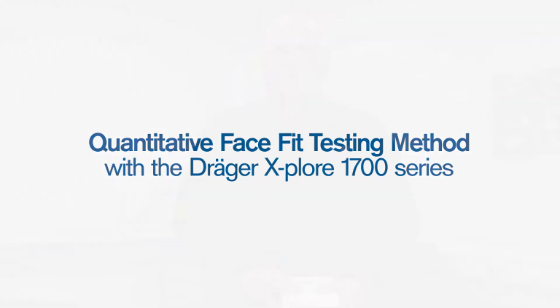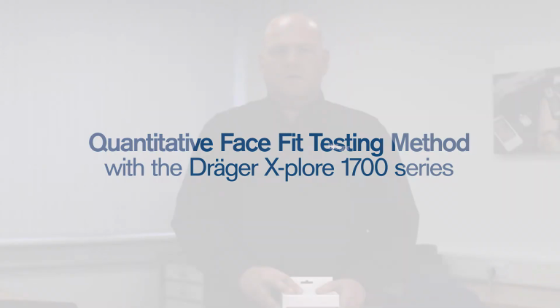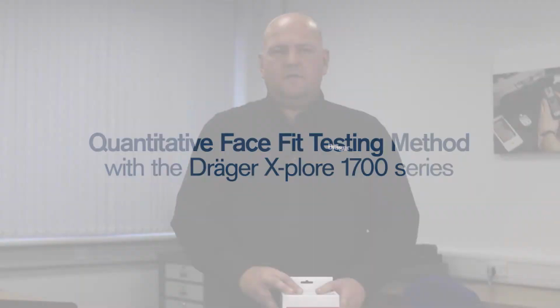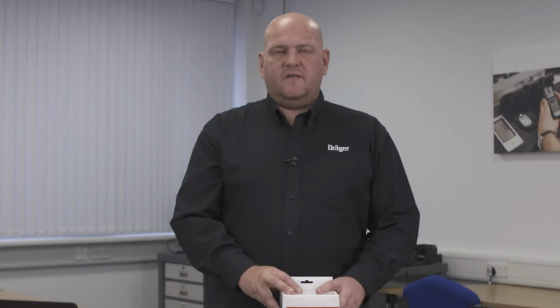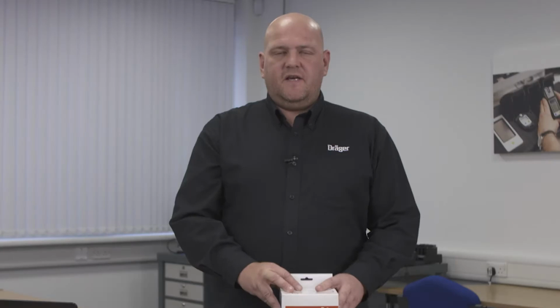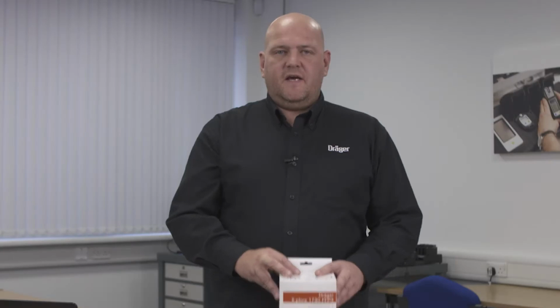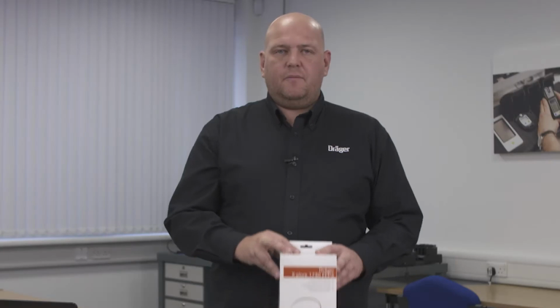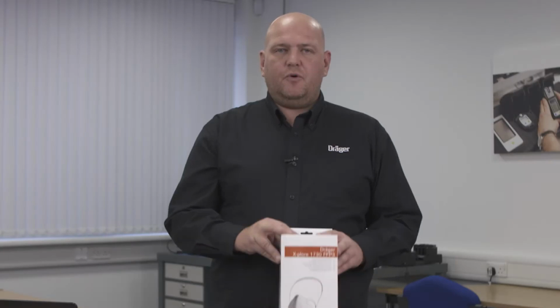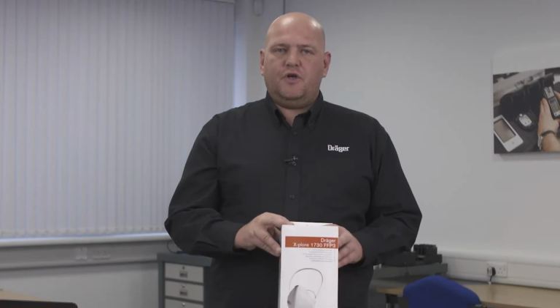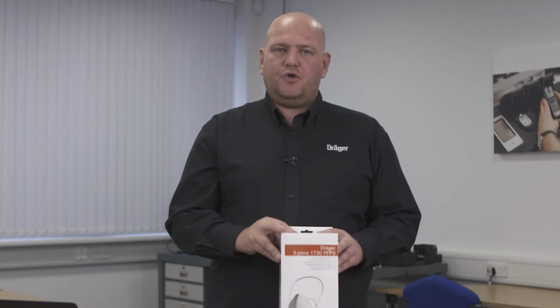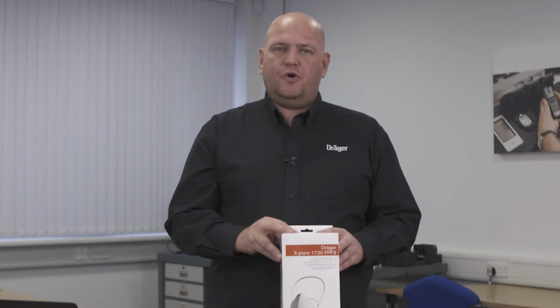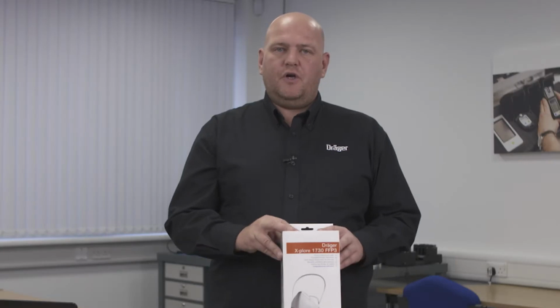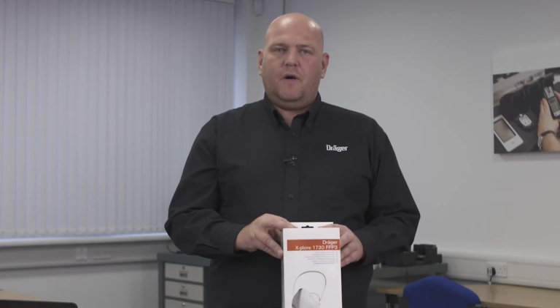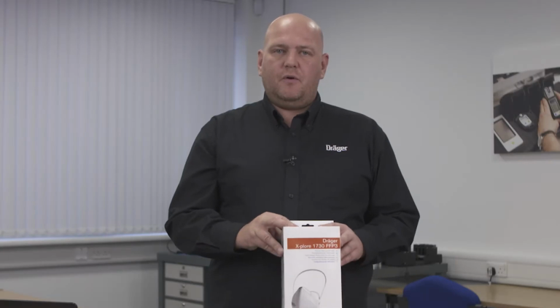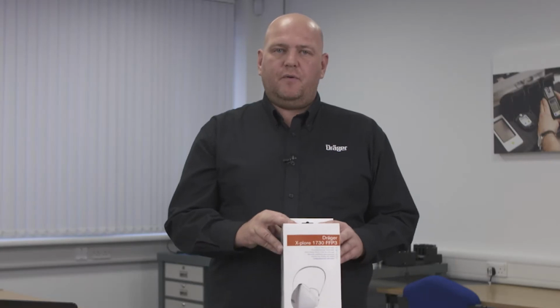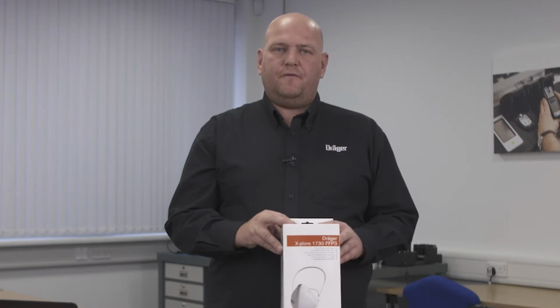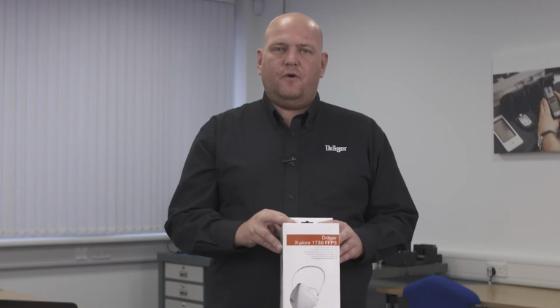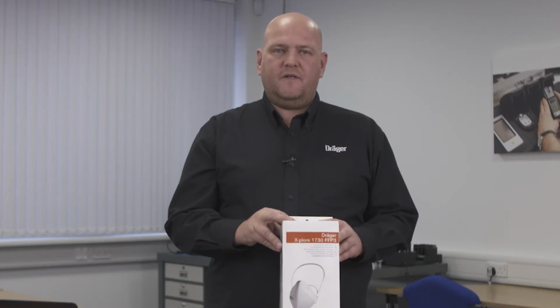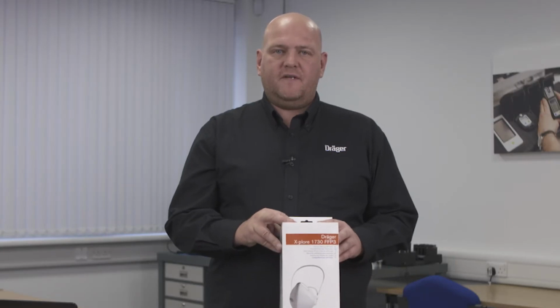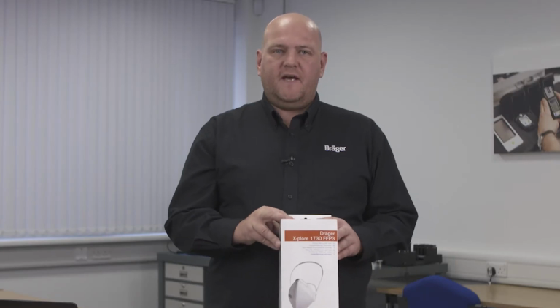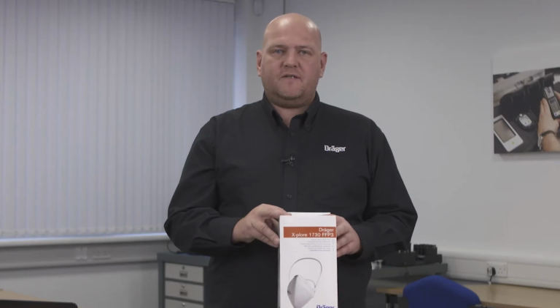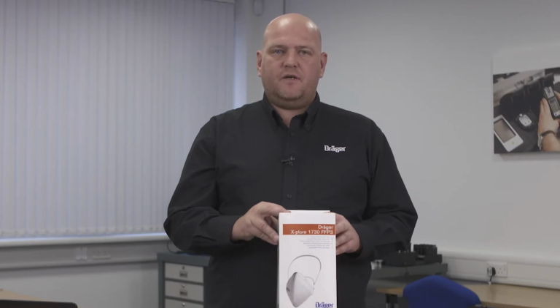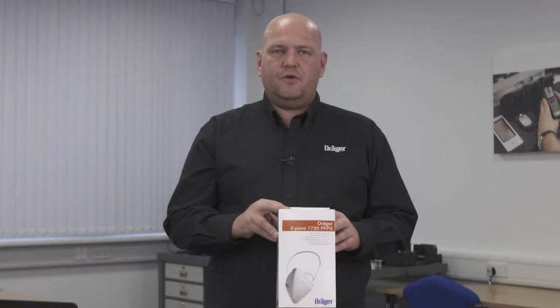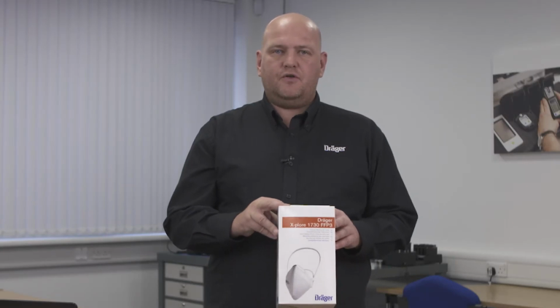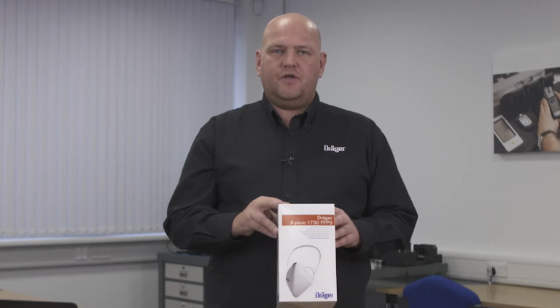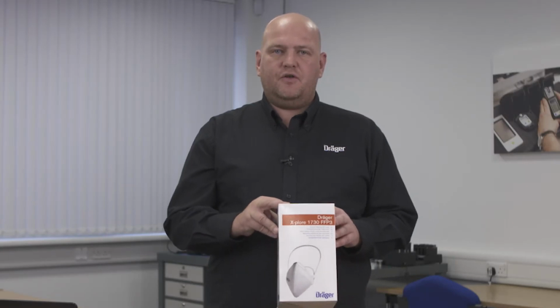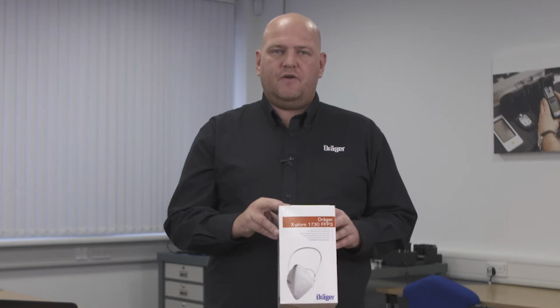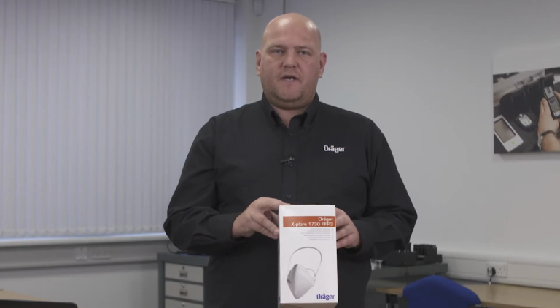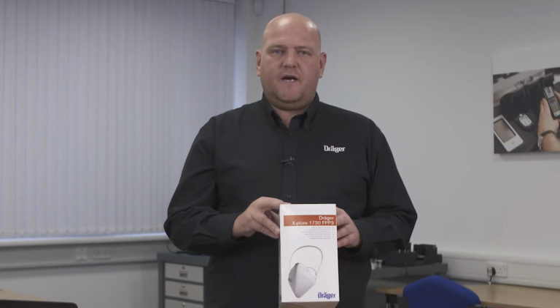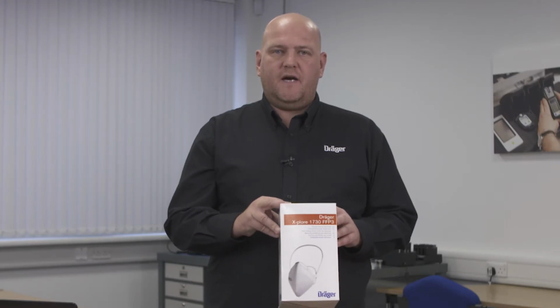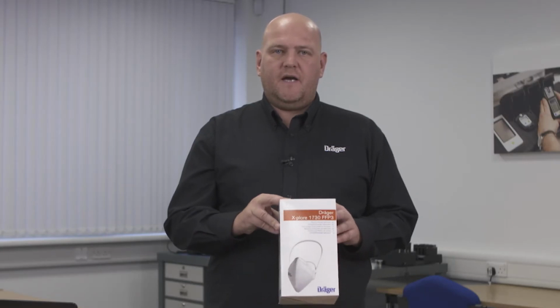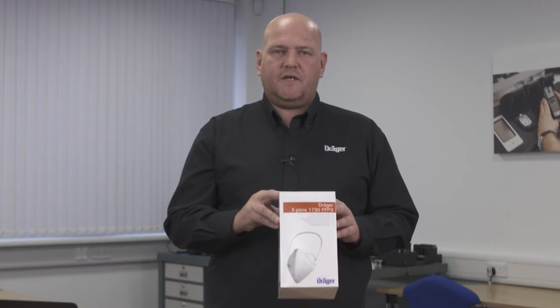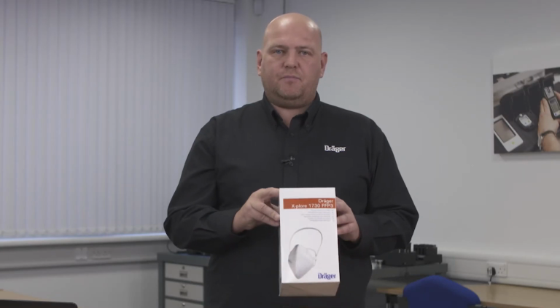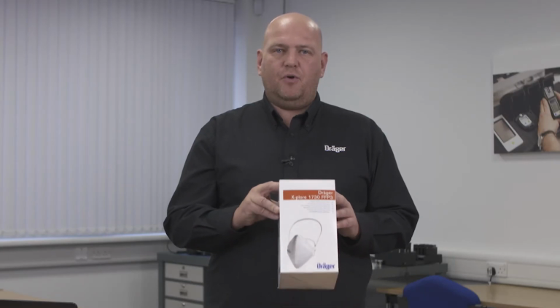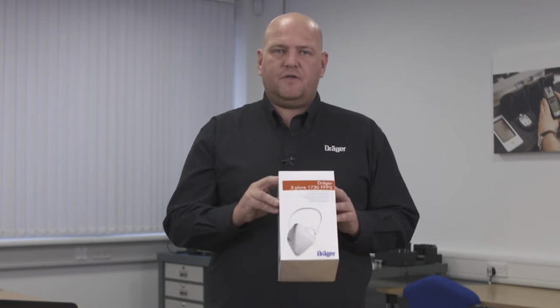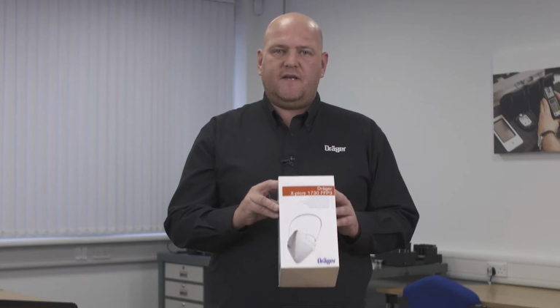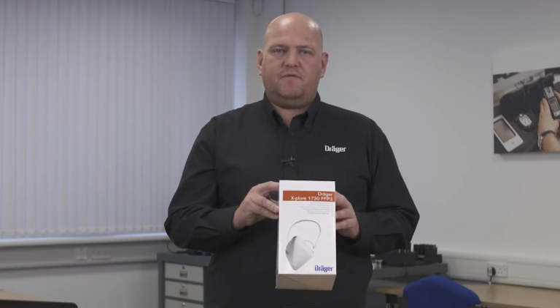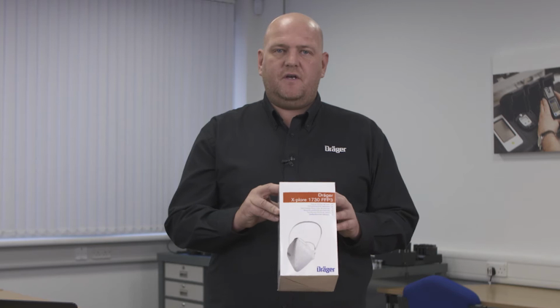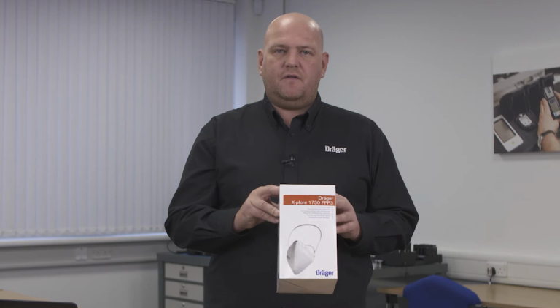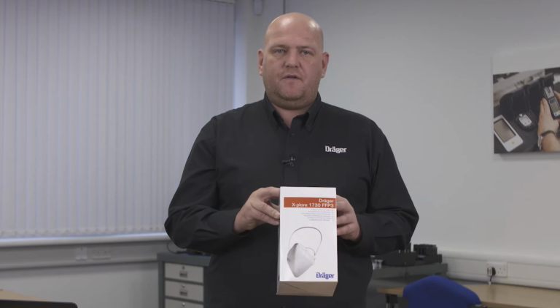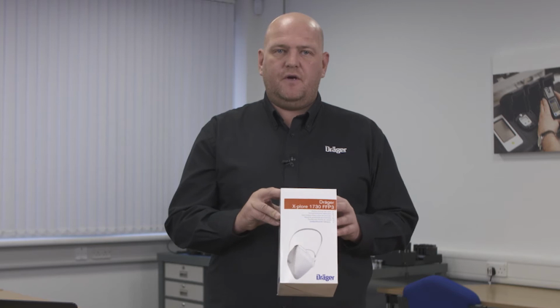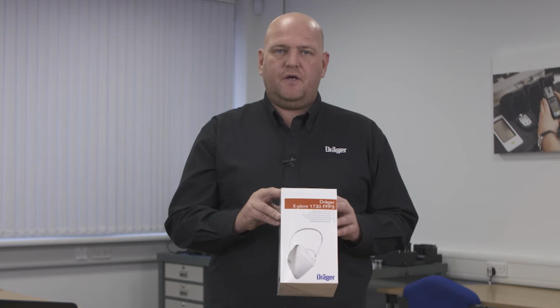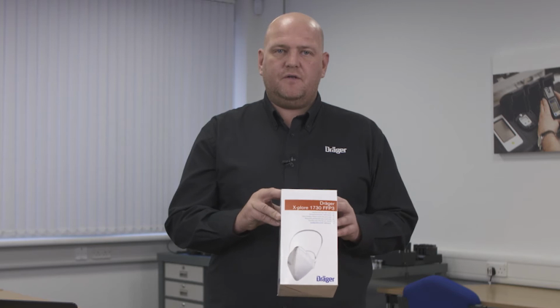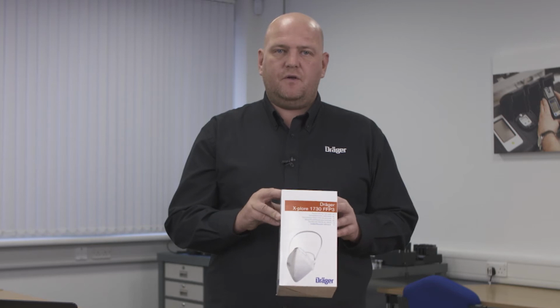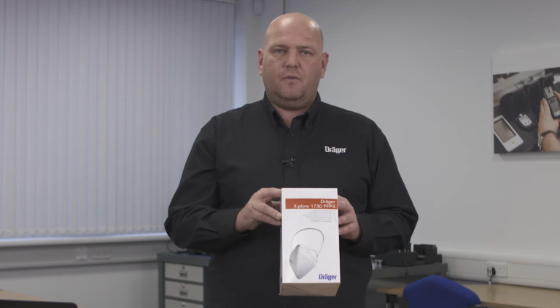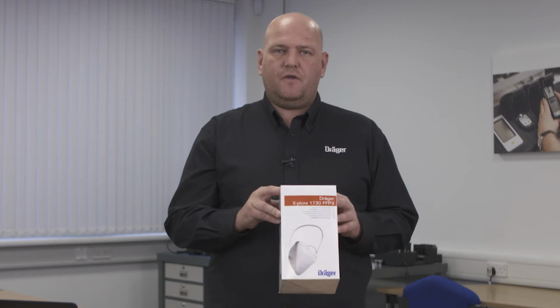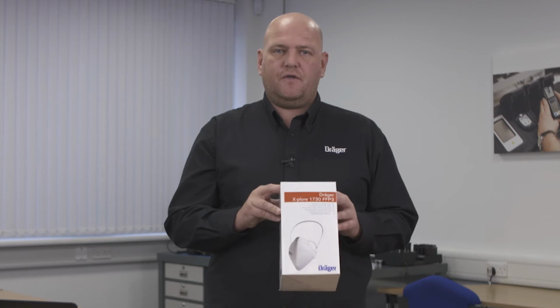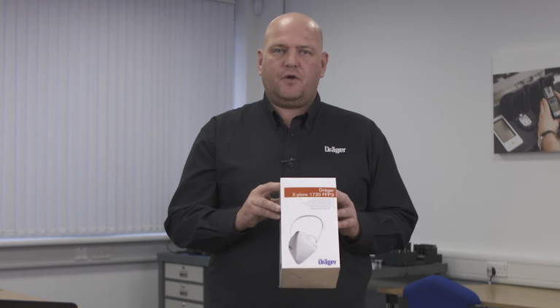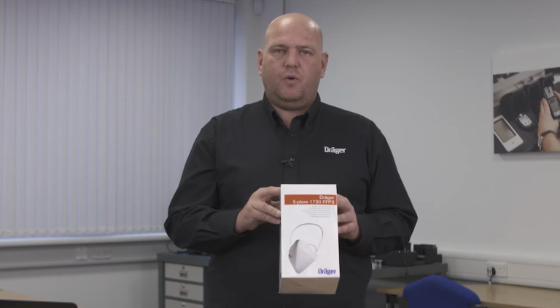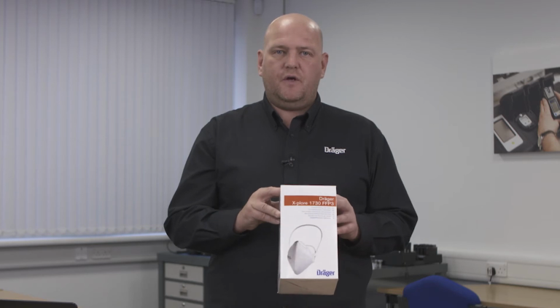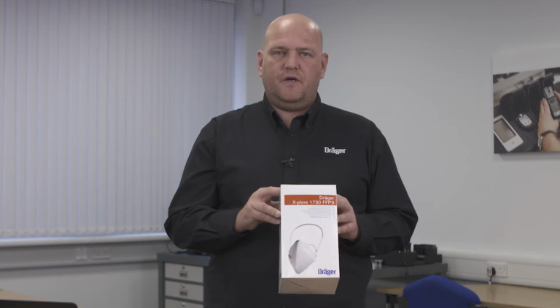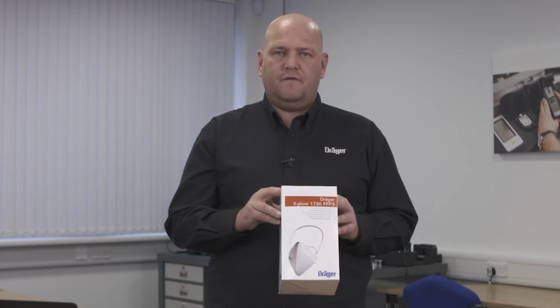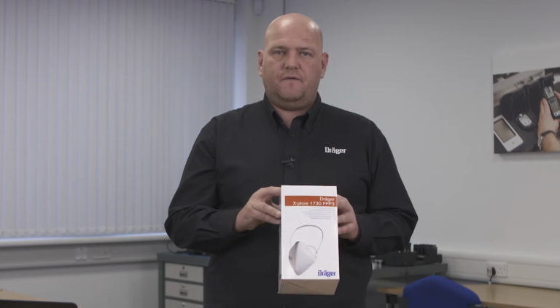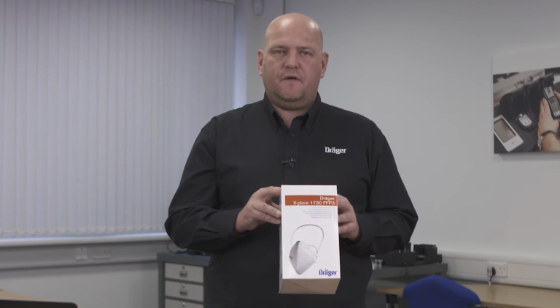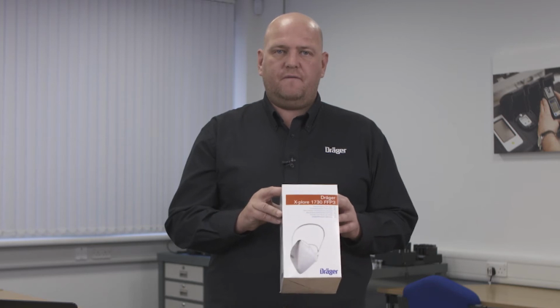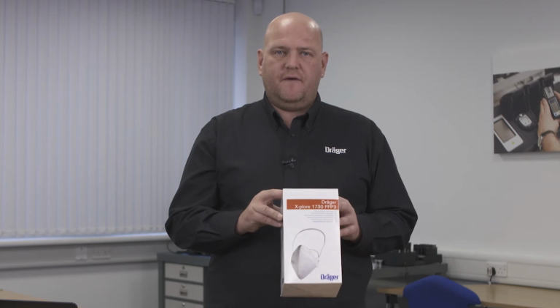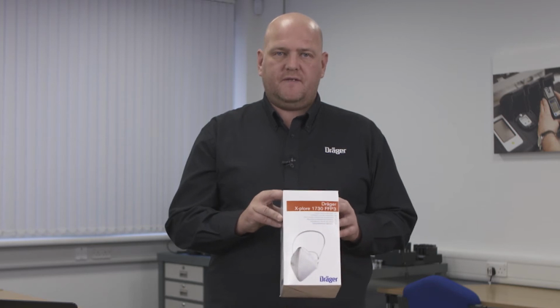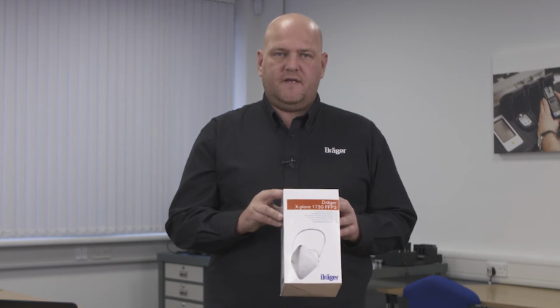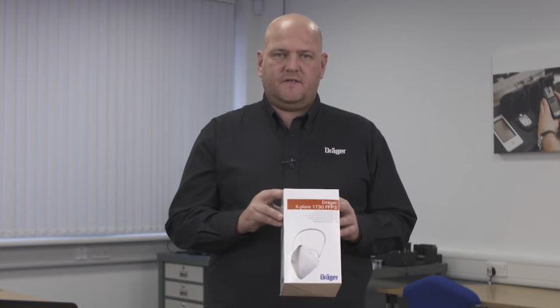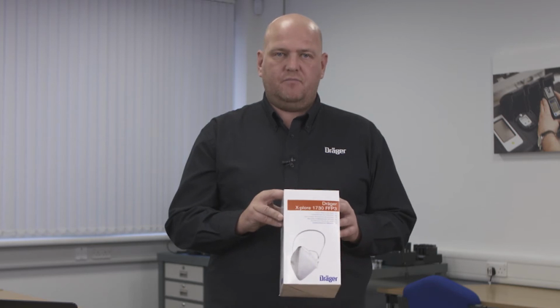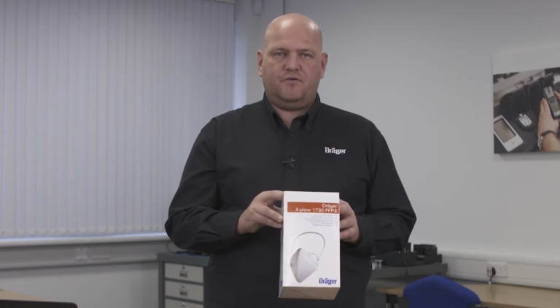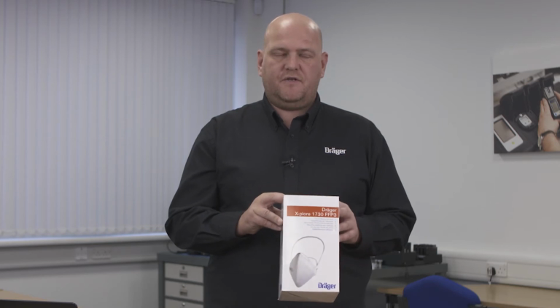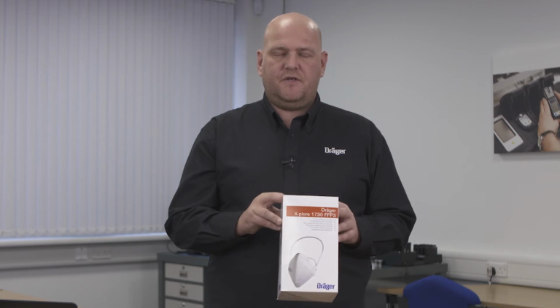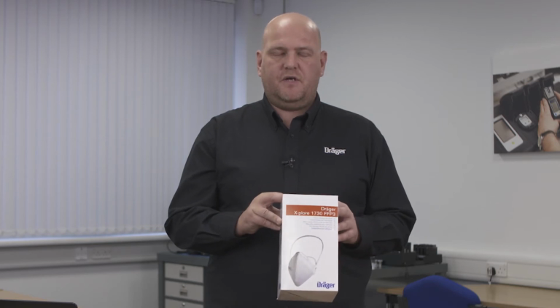Today I'm going to show you how to perform a test using the Draeger Explore 1730s with the quantitative face testing procedure.